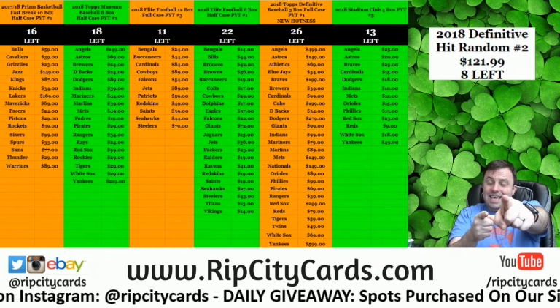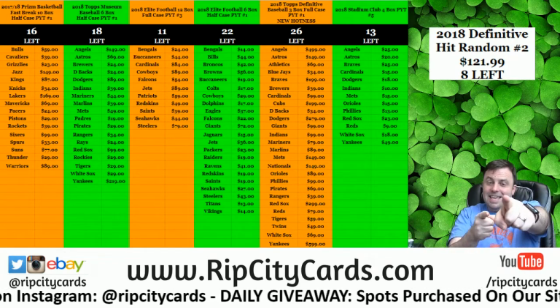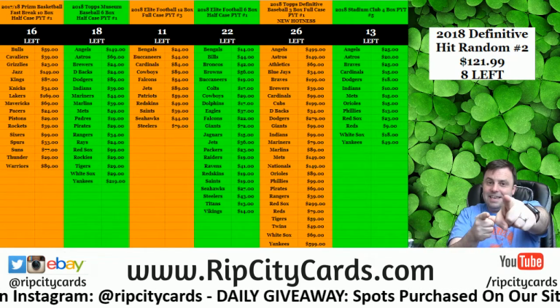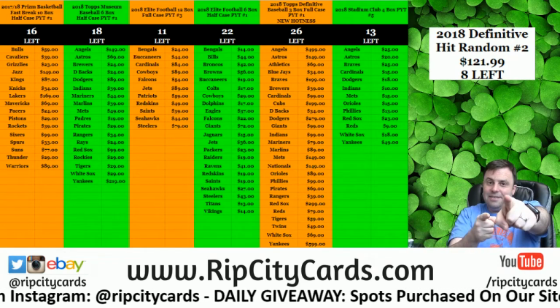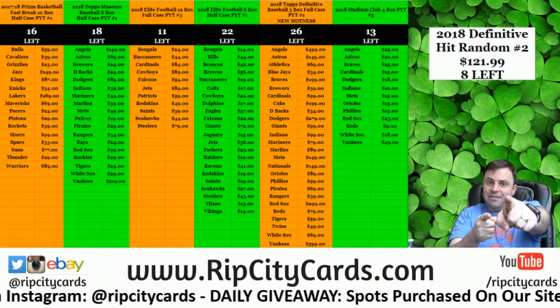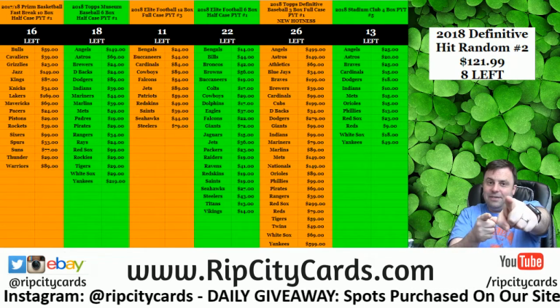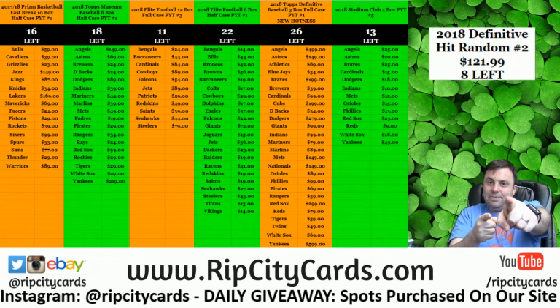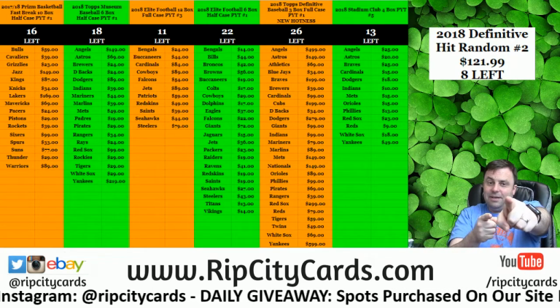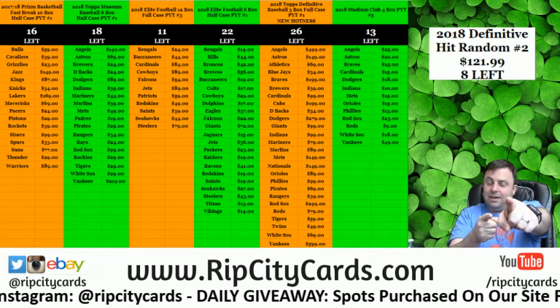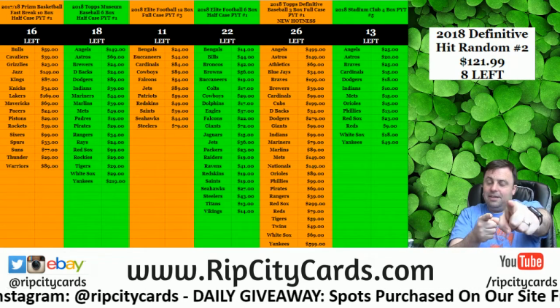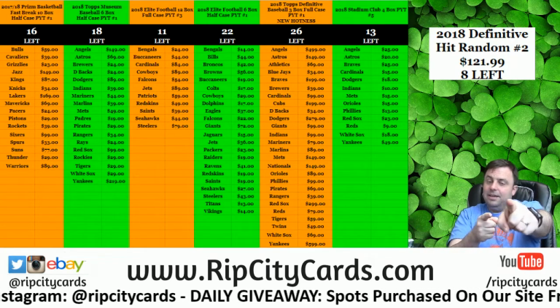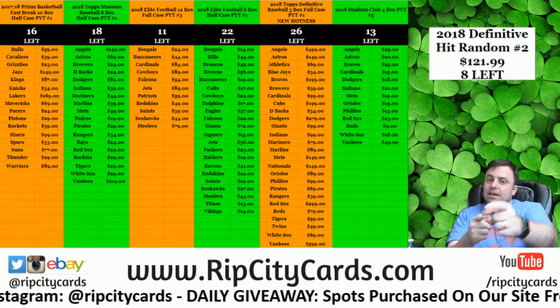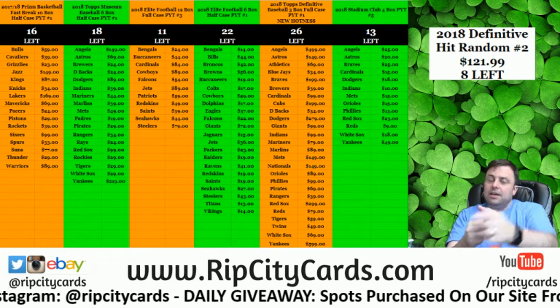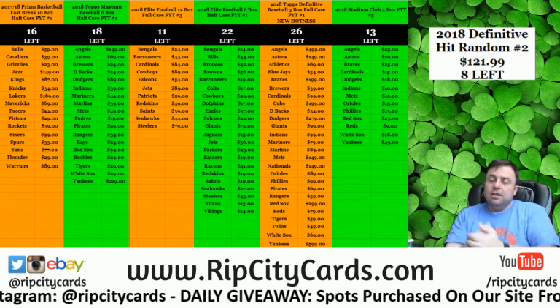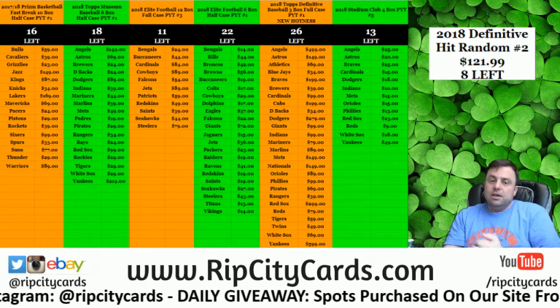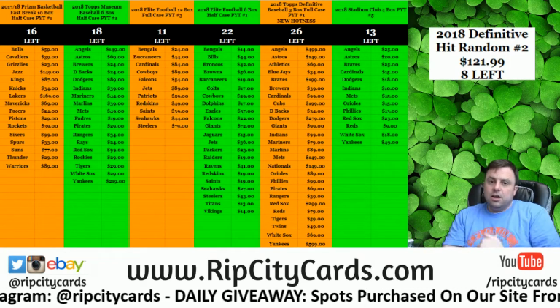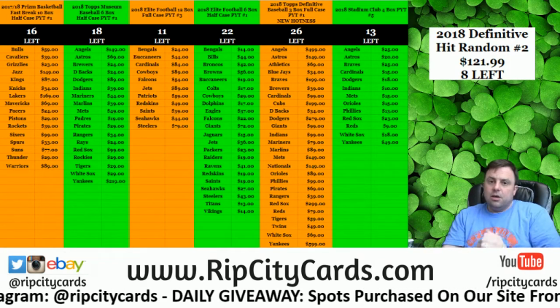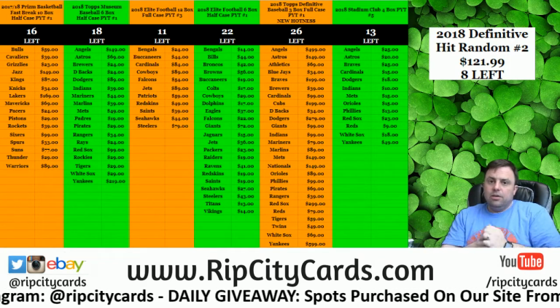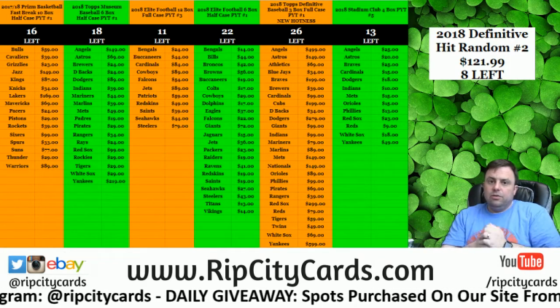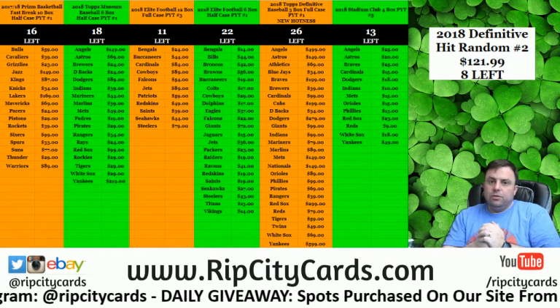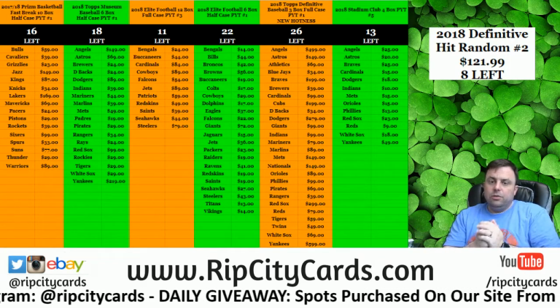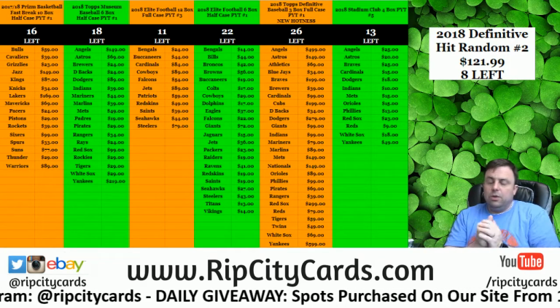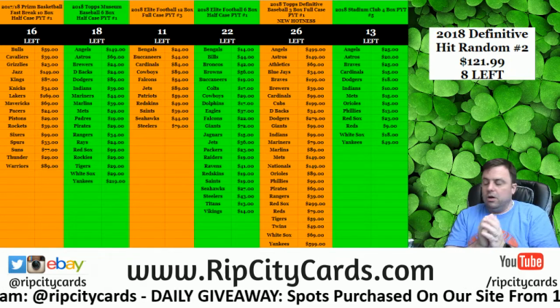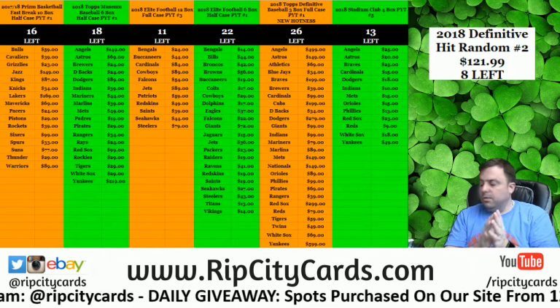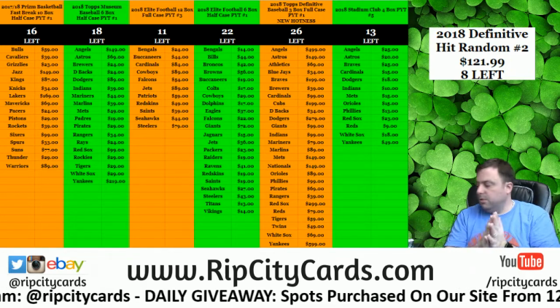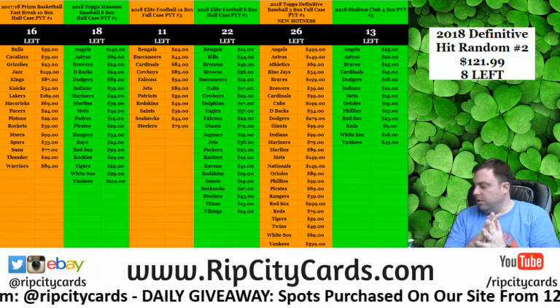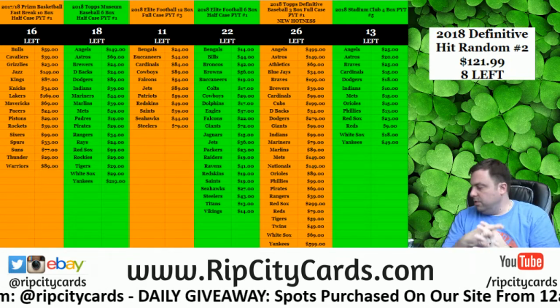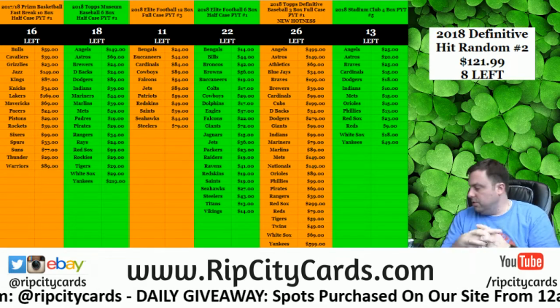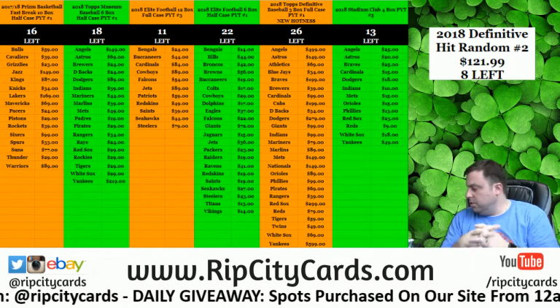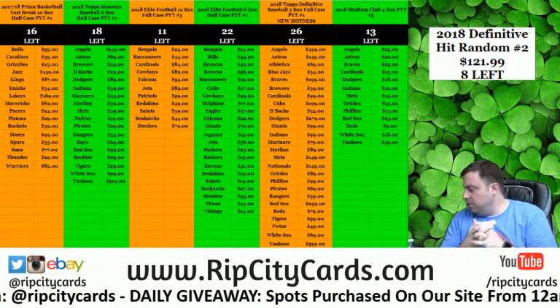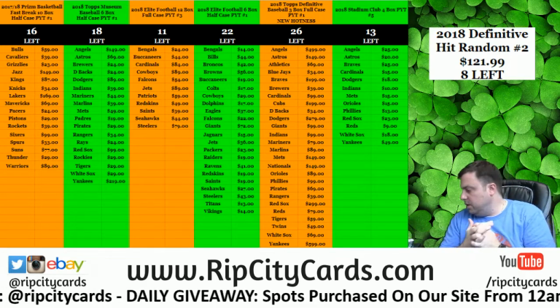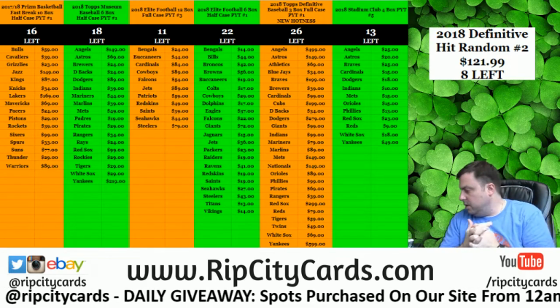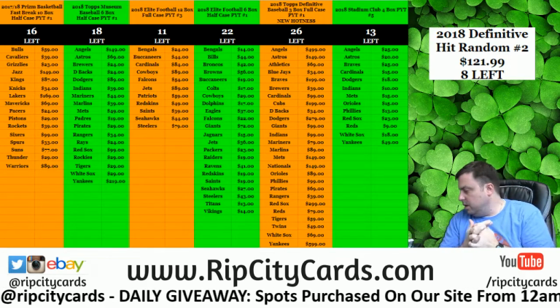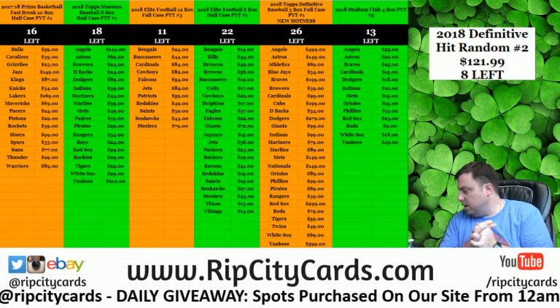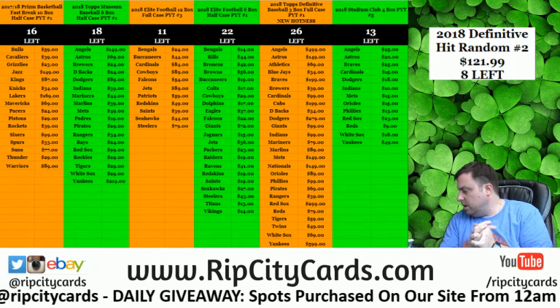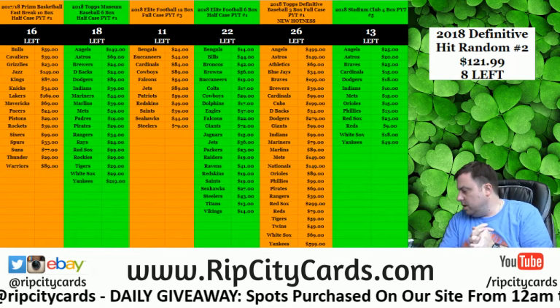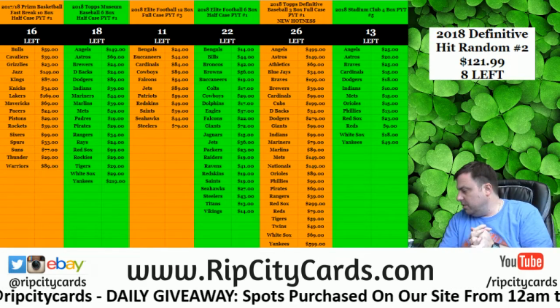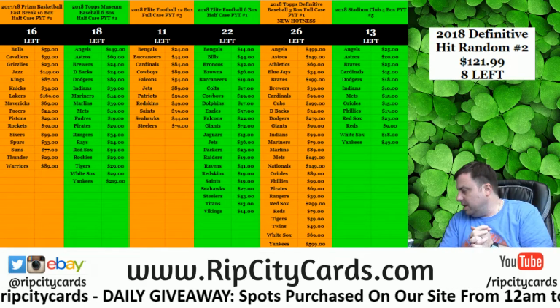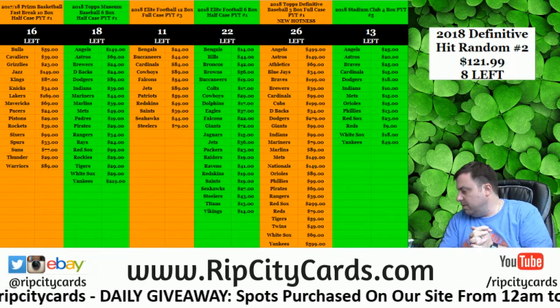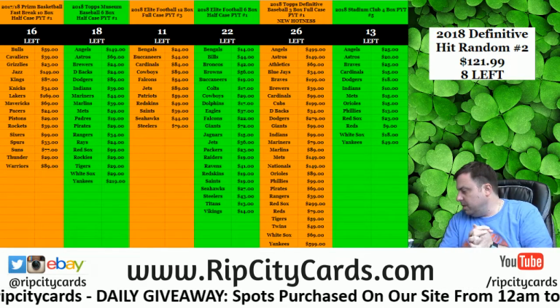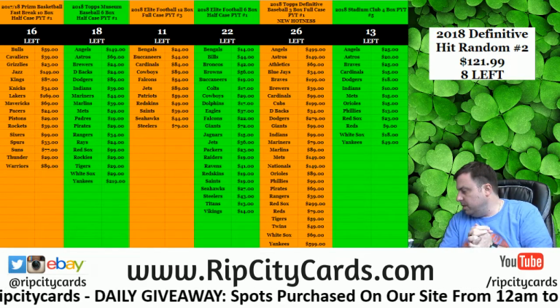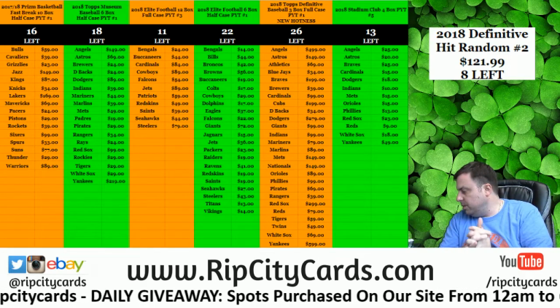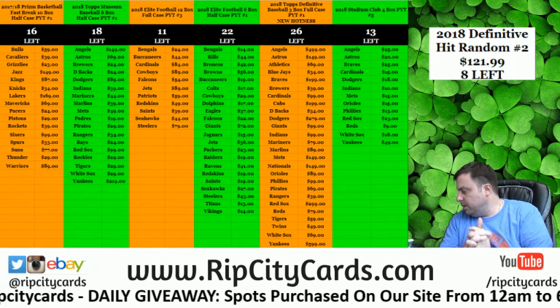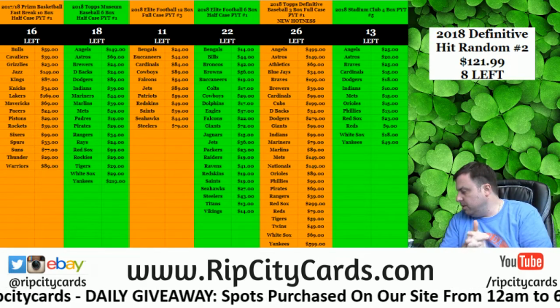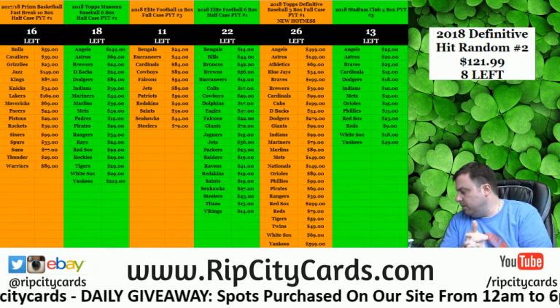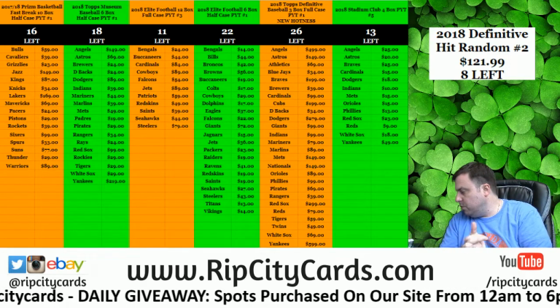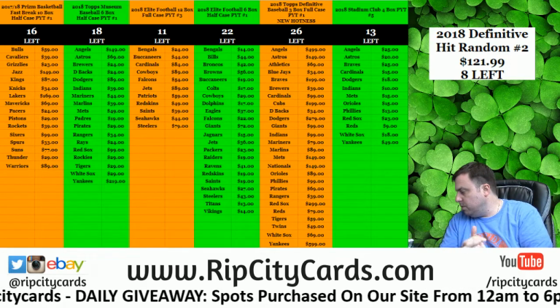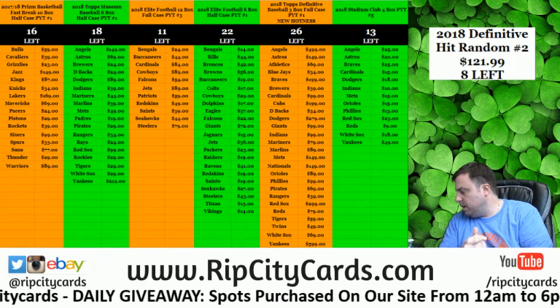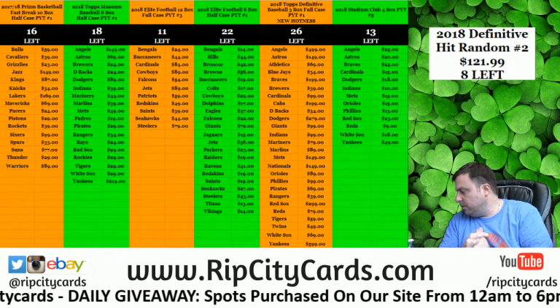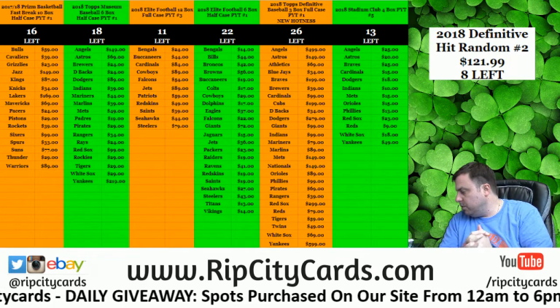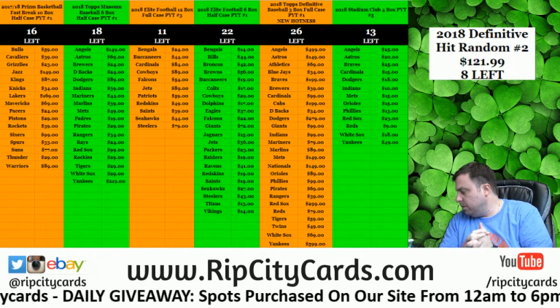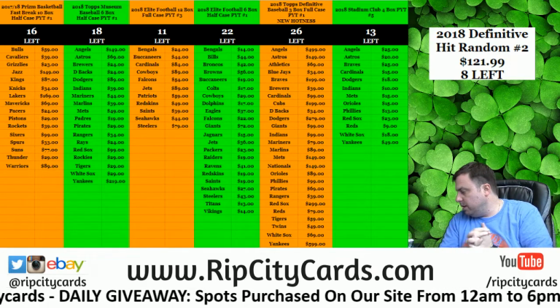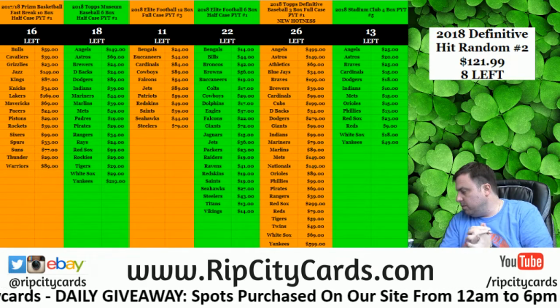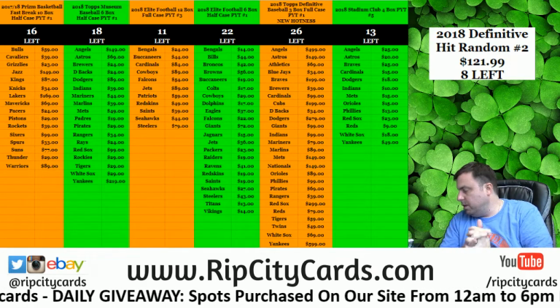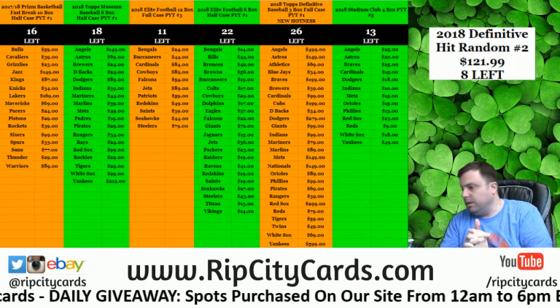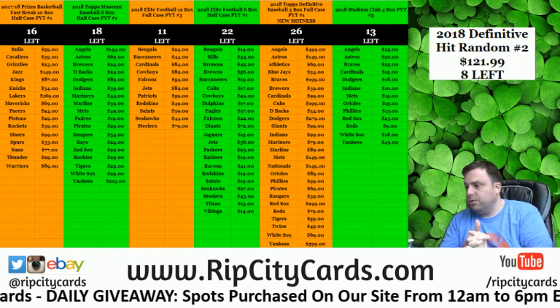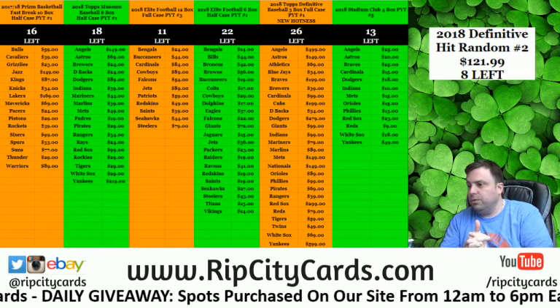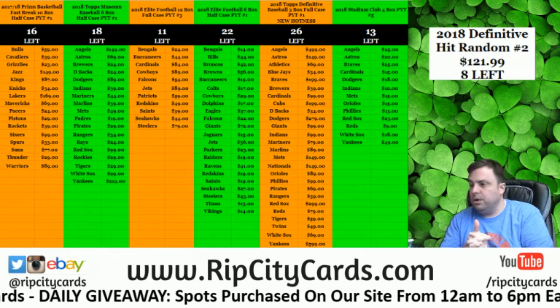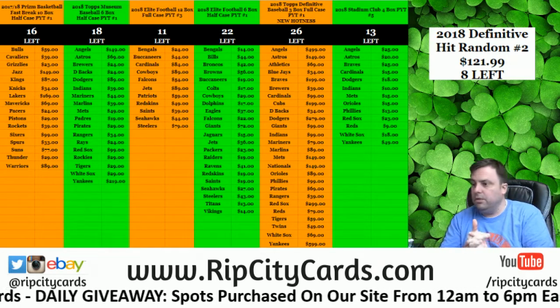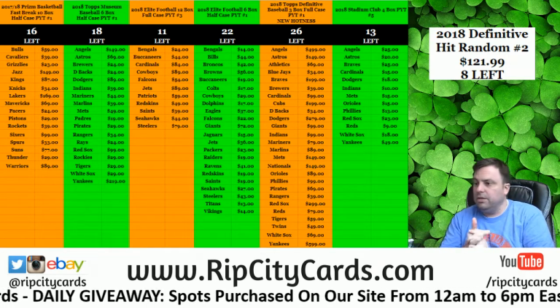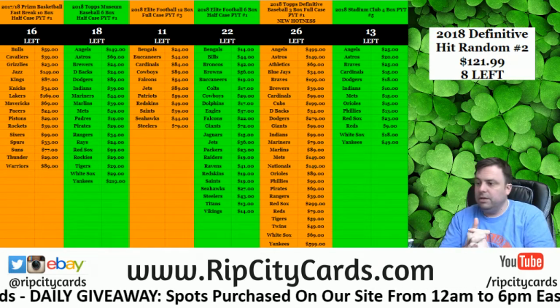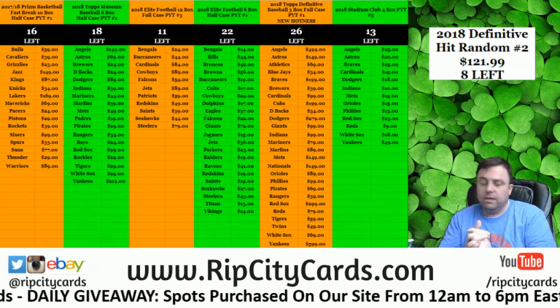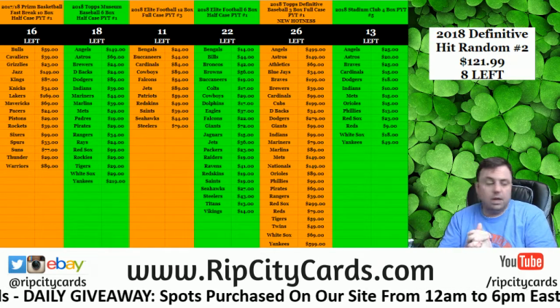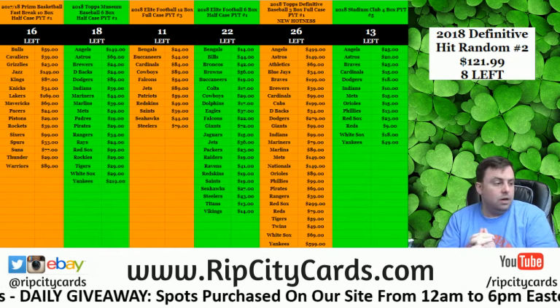Hey everybody! Carver Jesus with you. Welcome. We're going to do the Stadium Club 2018 floor box quarter case break number 12, eBay style.